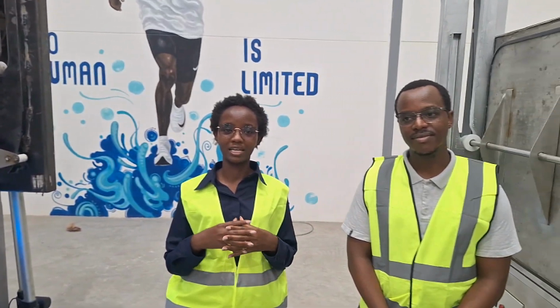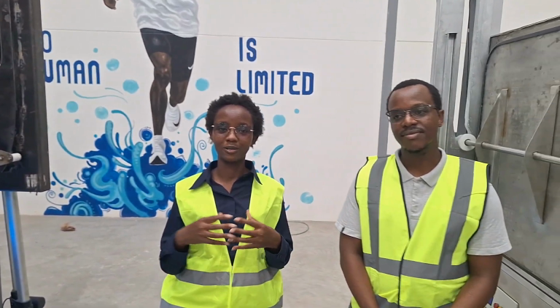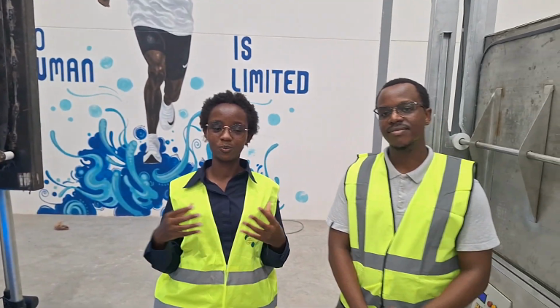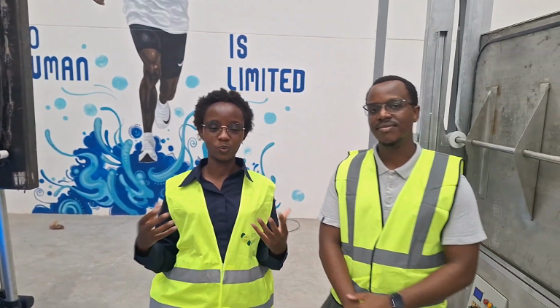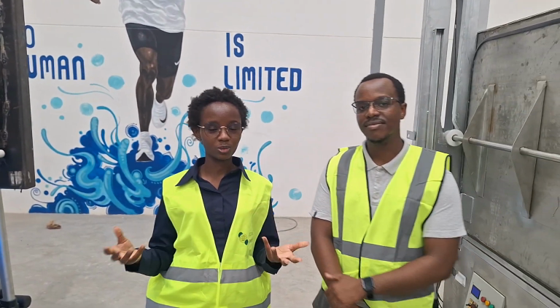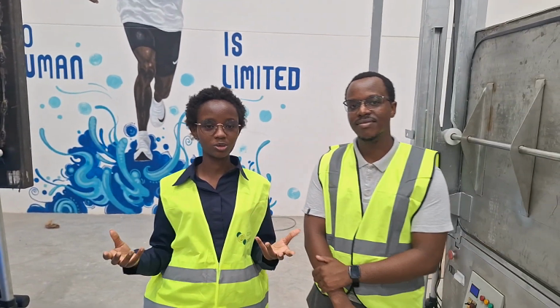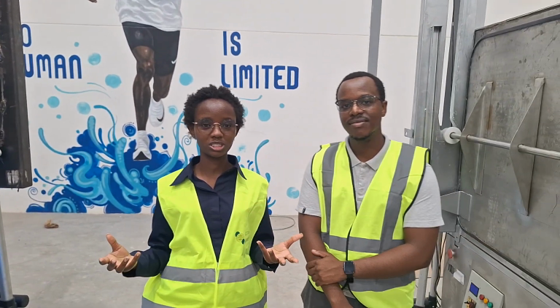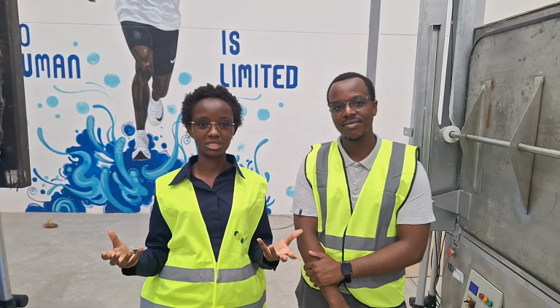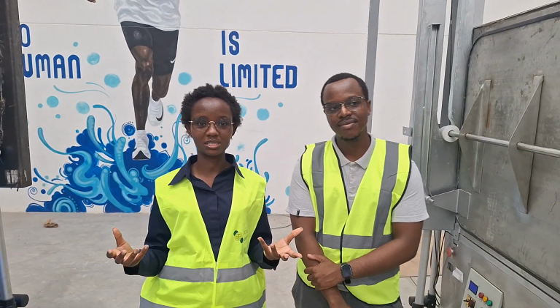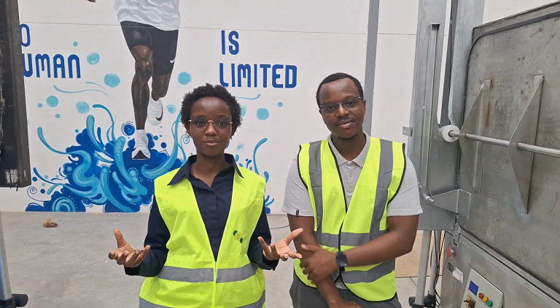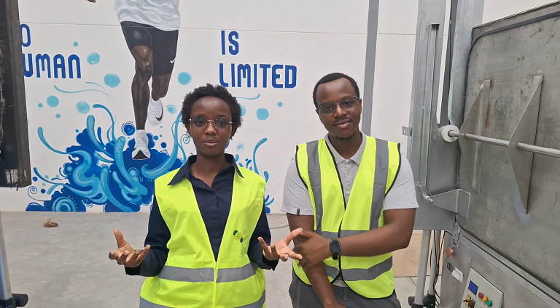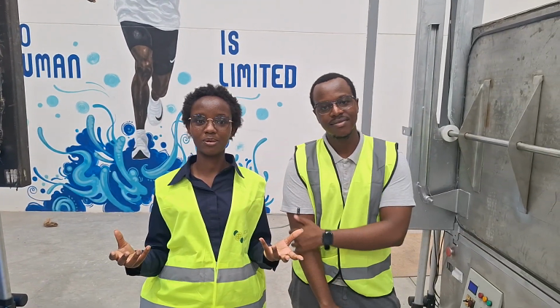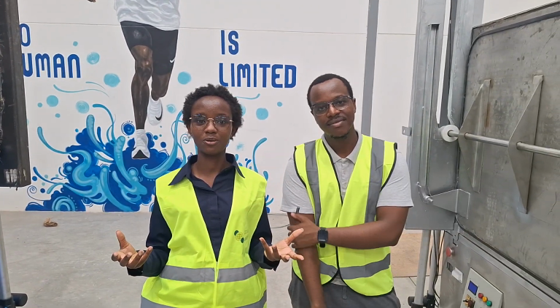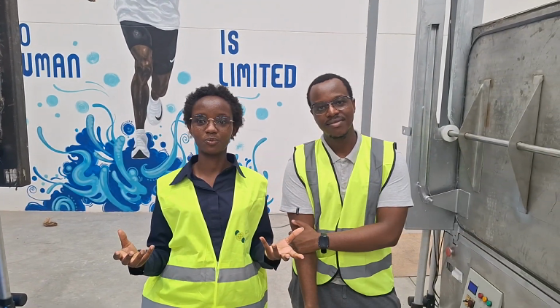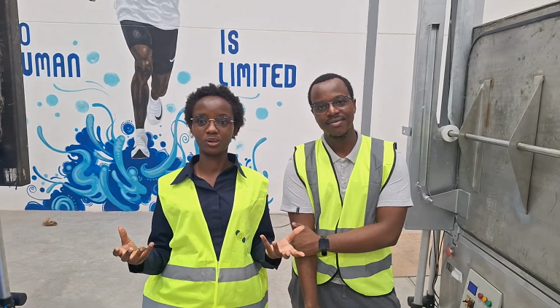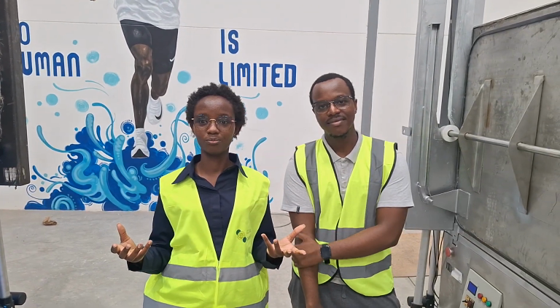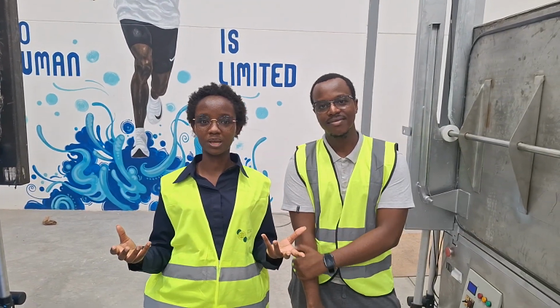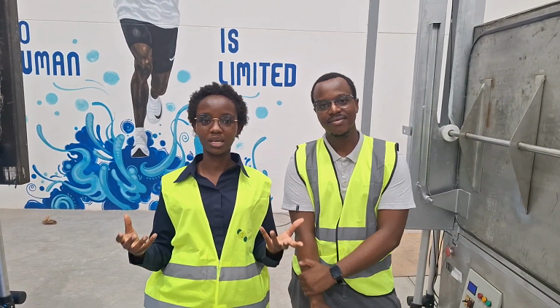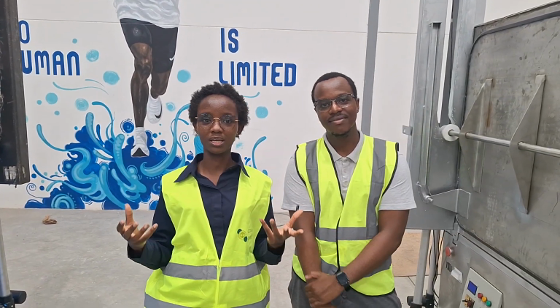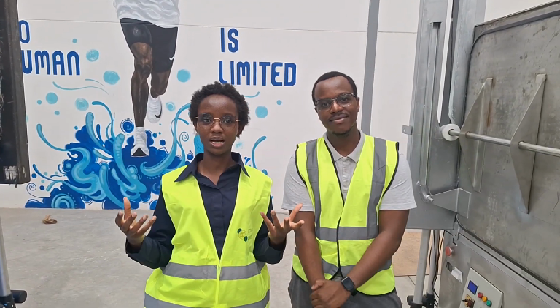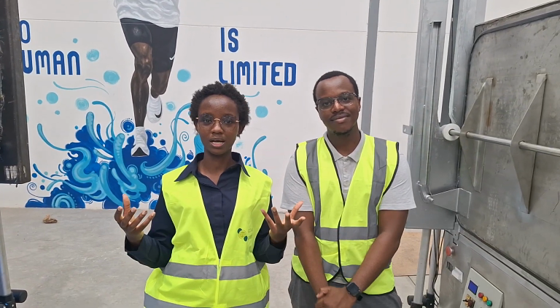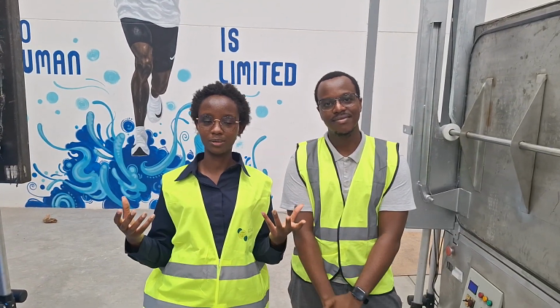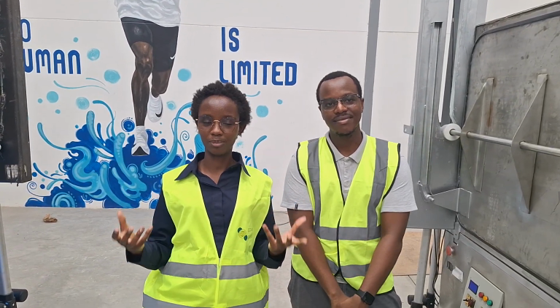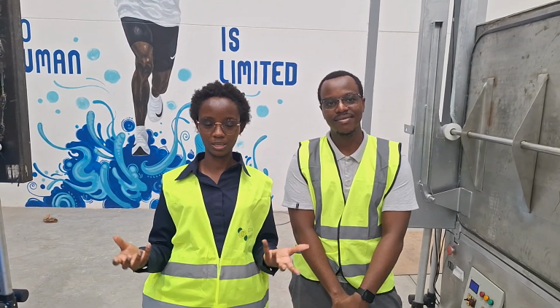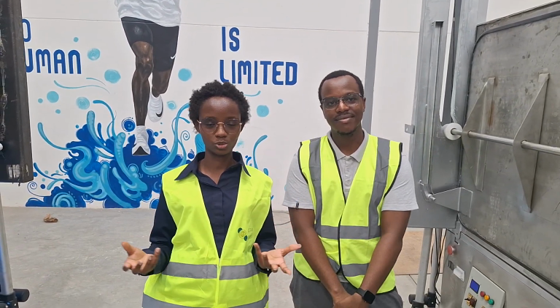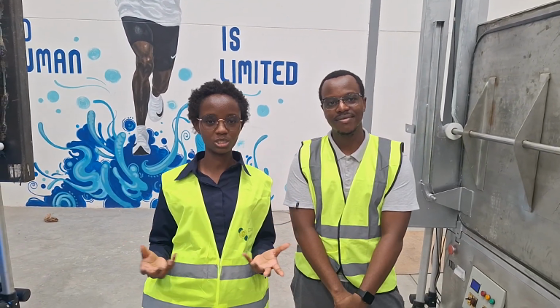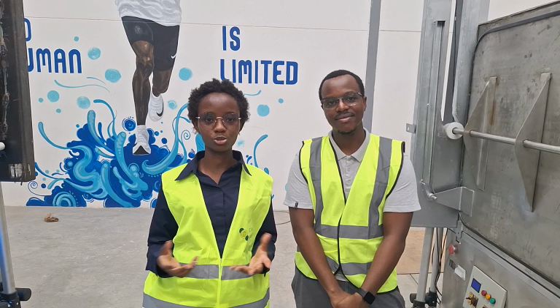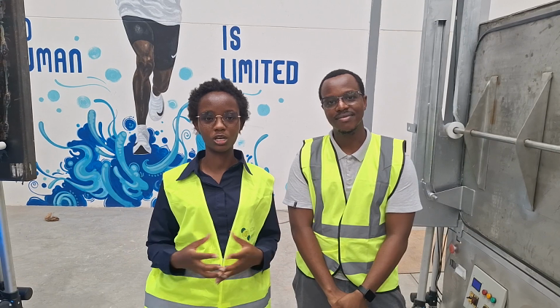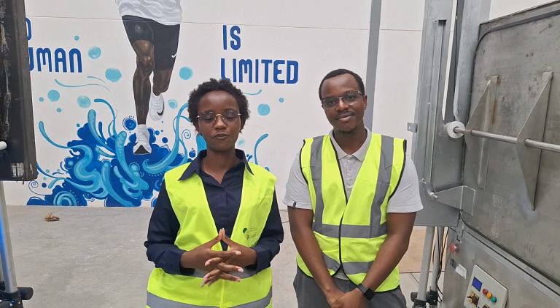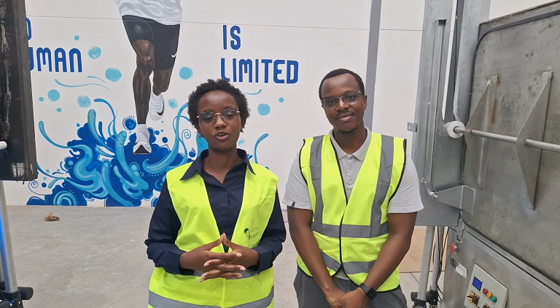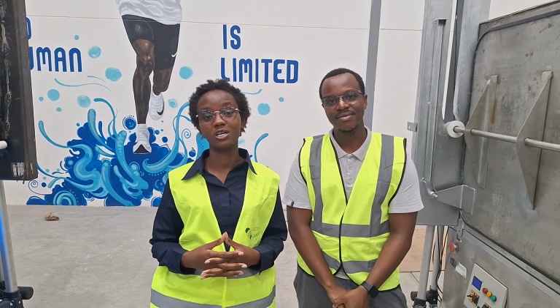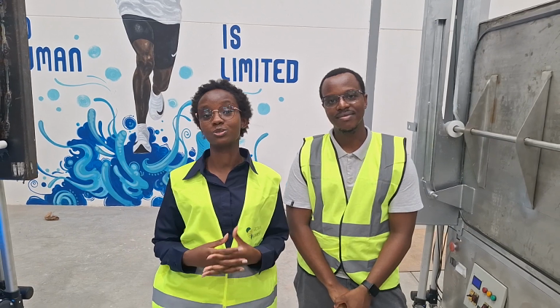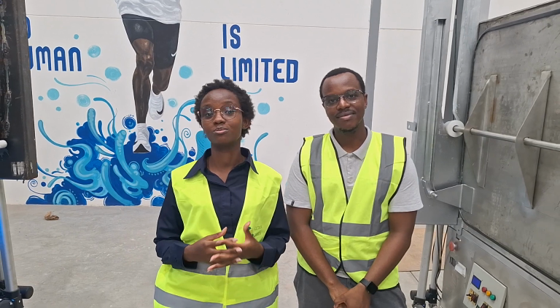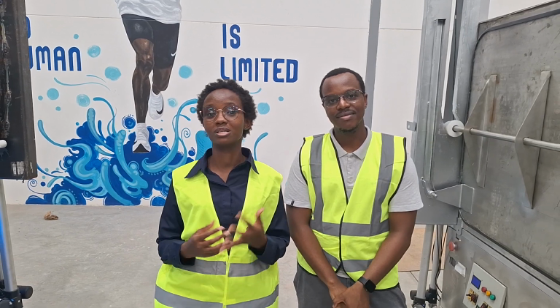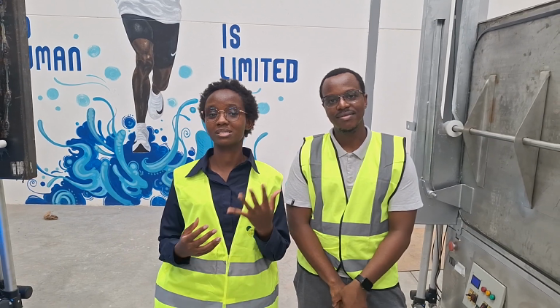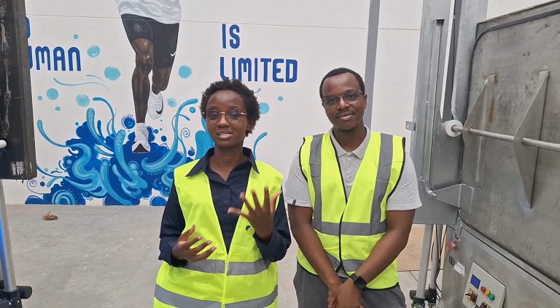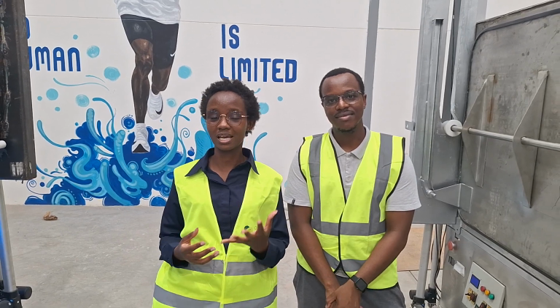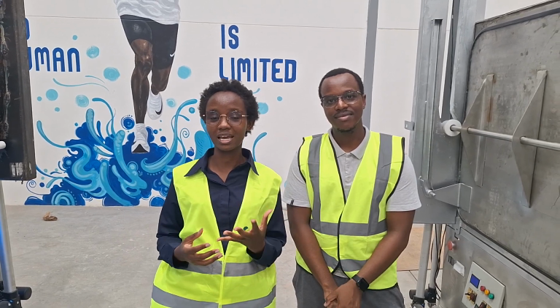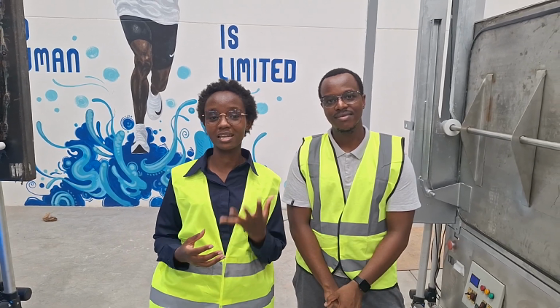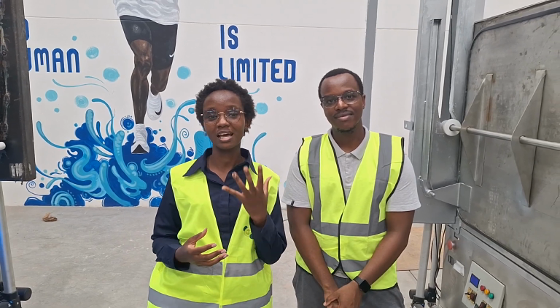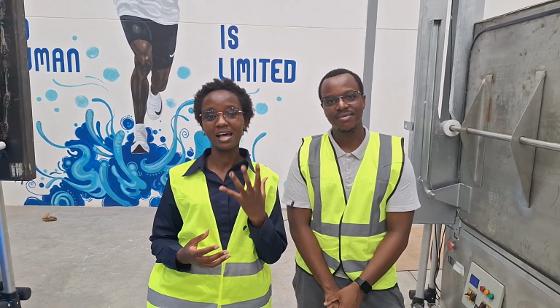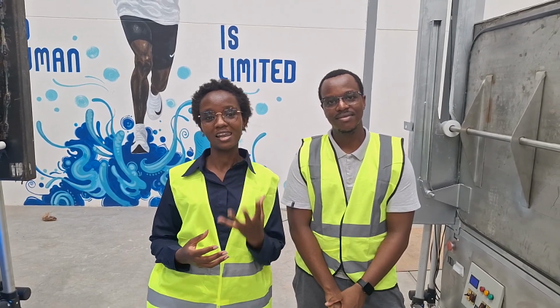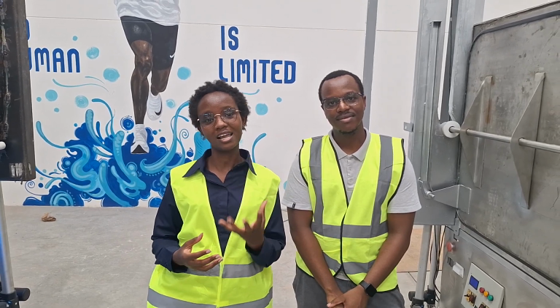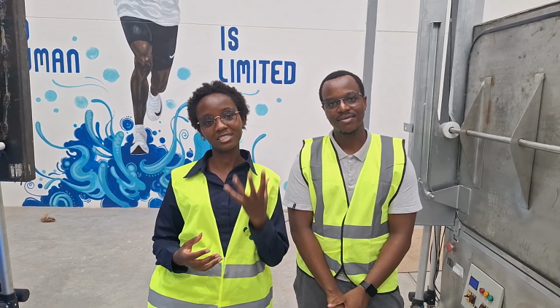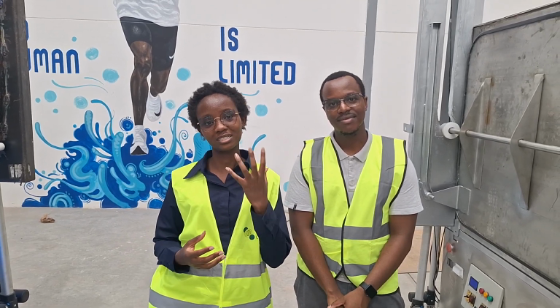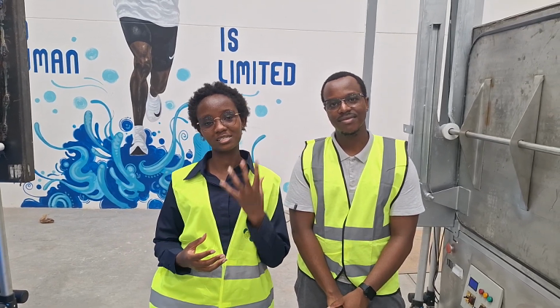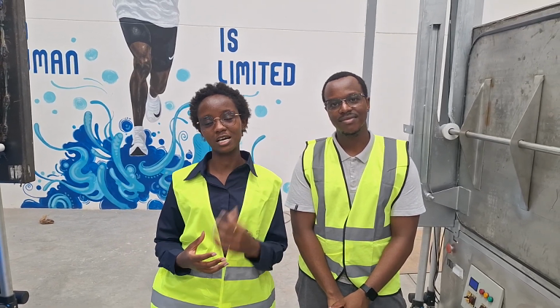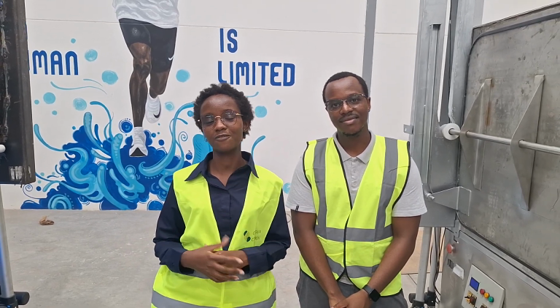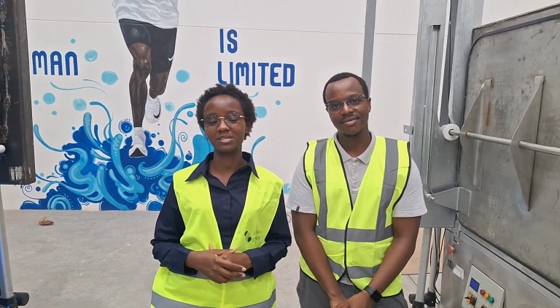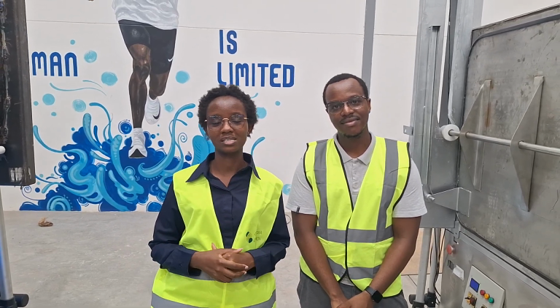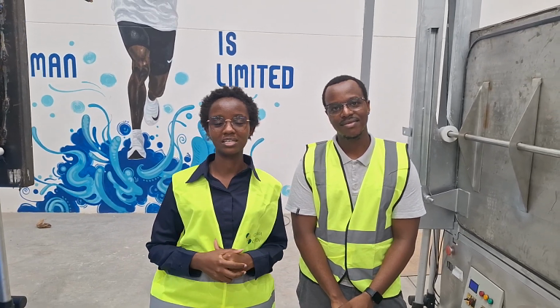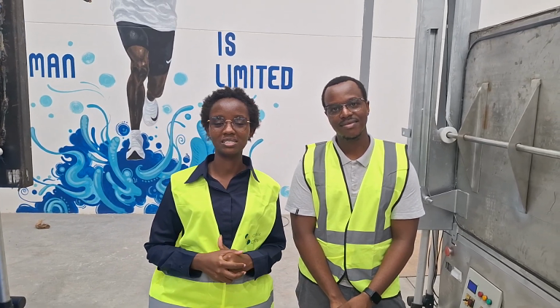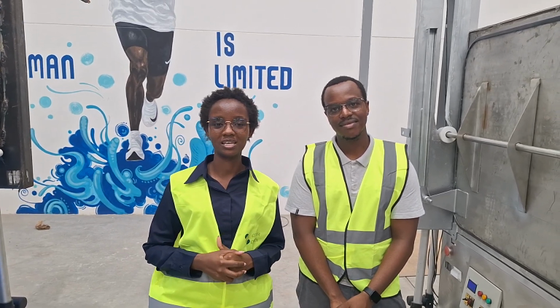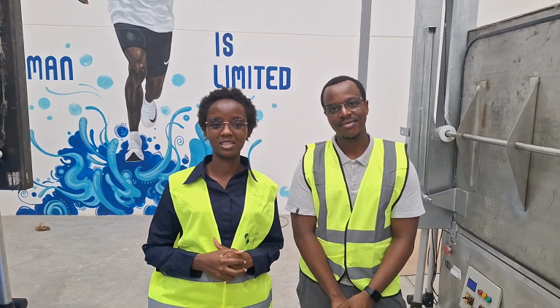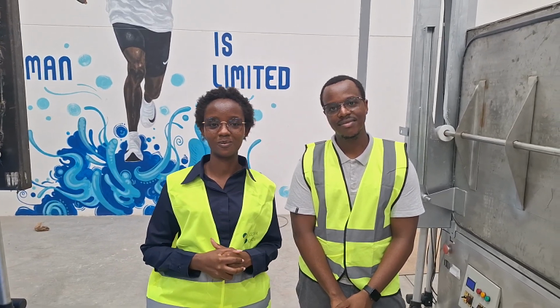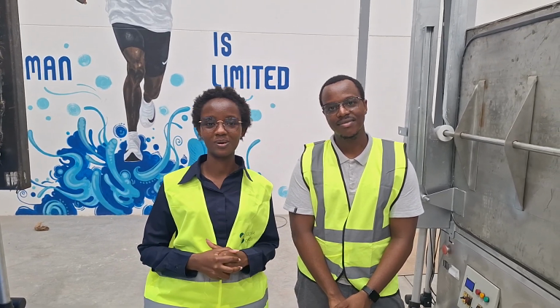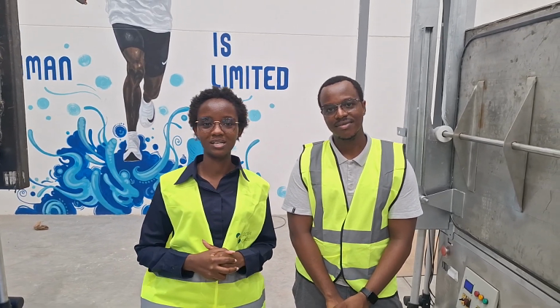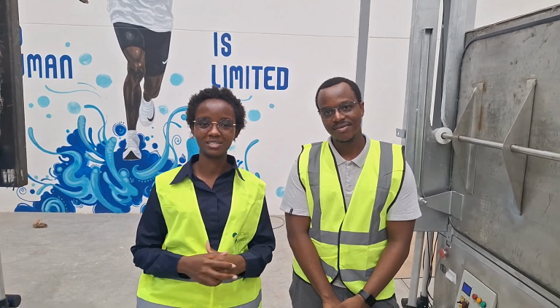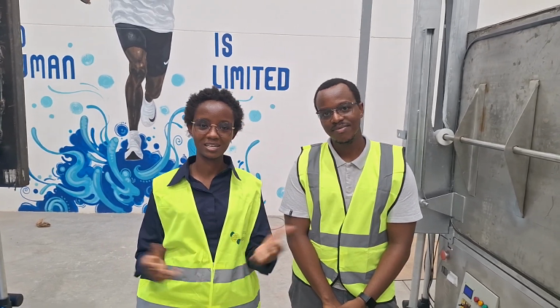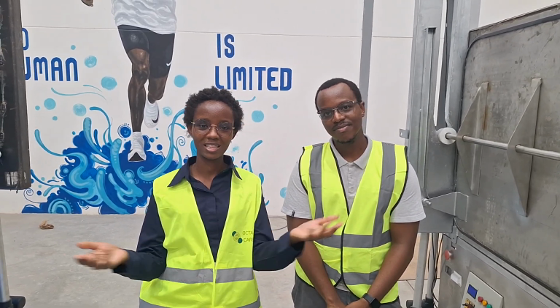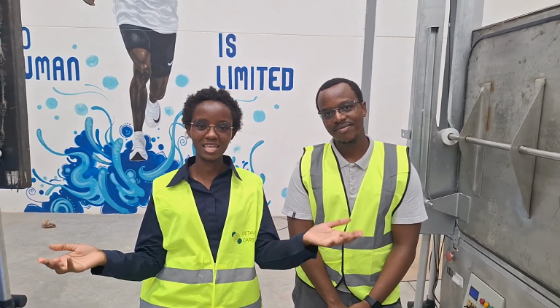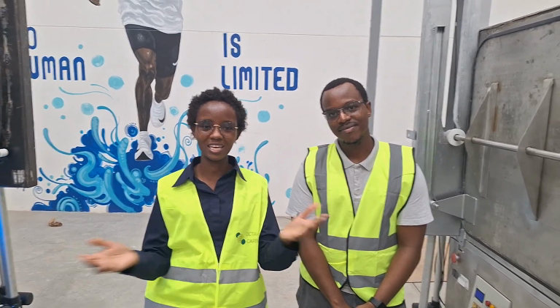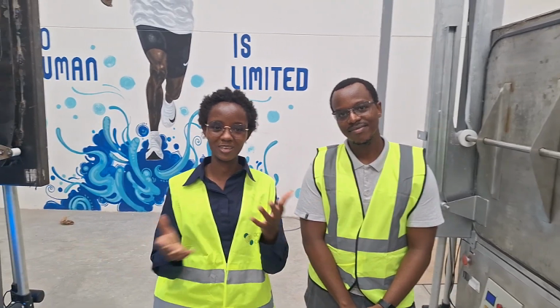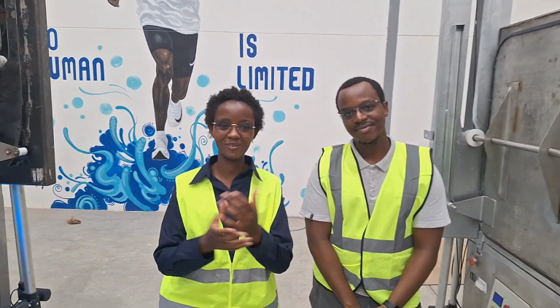Project Hummingbird will be, by June 2024, the second largest DAC facility in the world. Thank you.